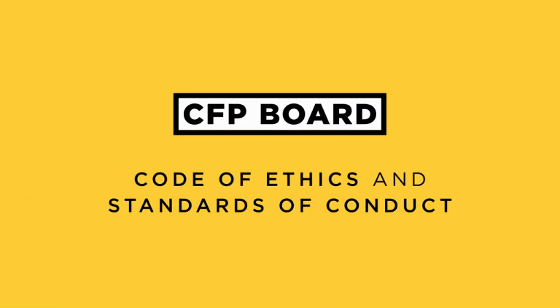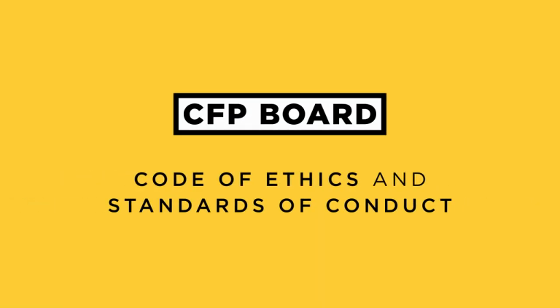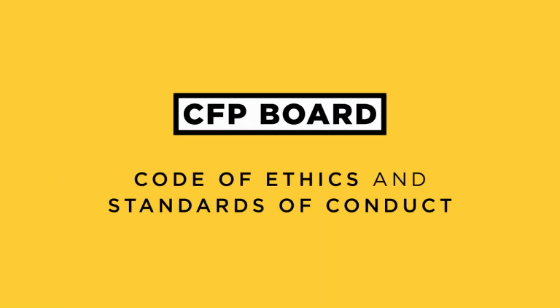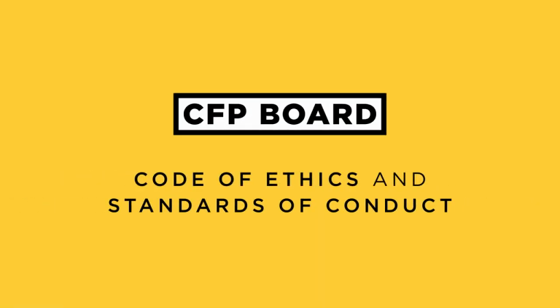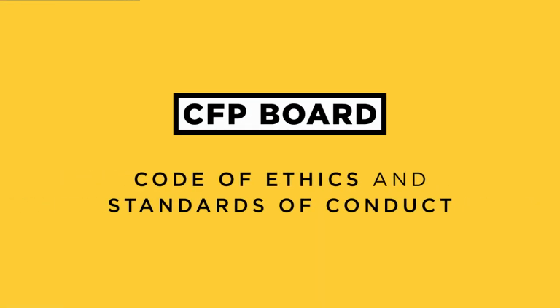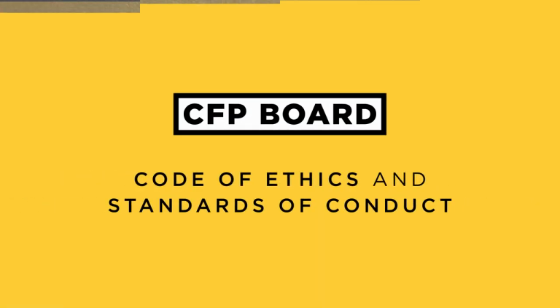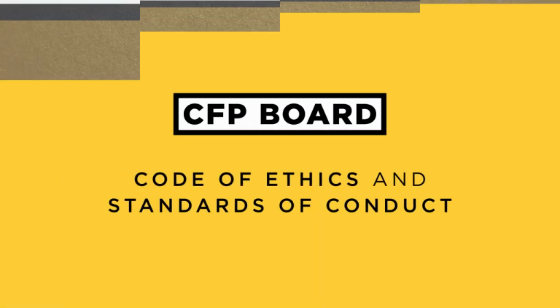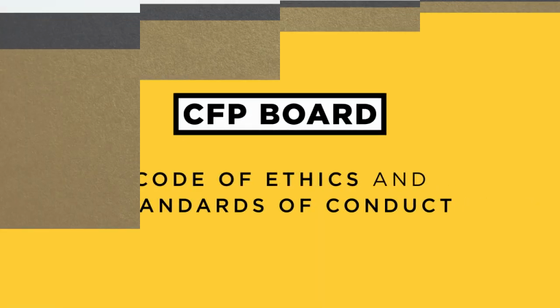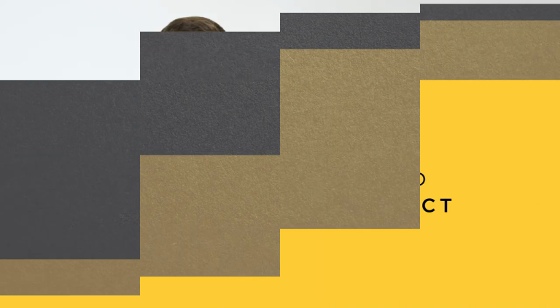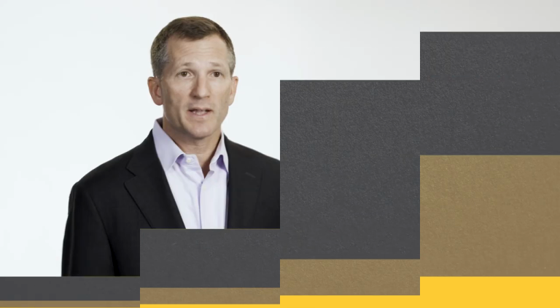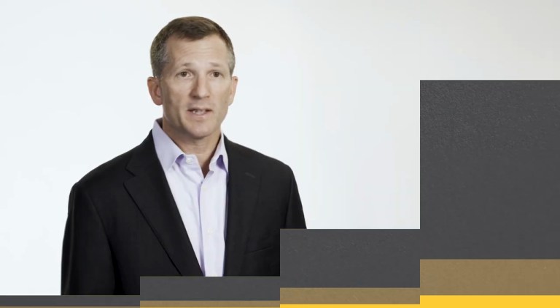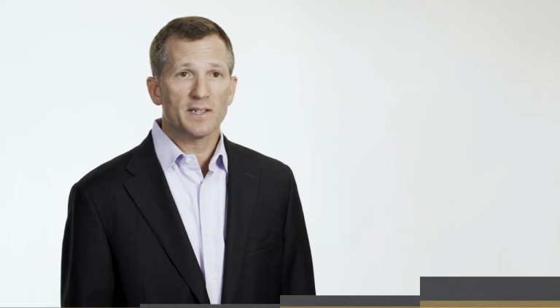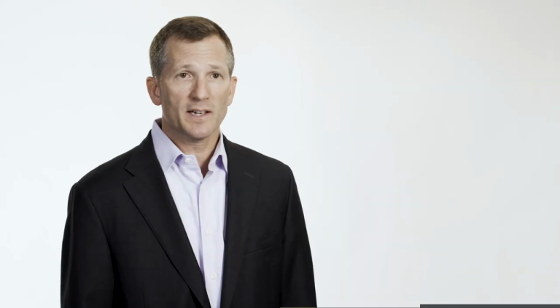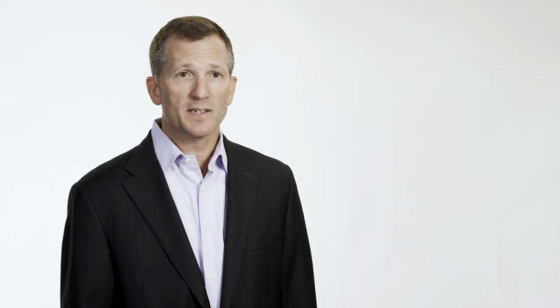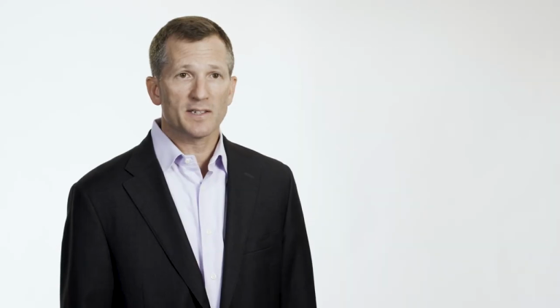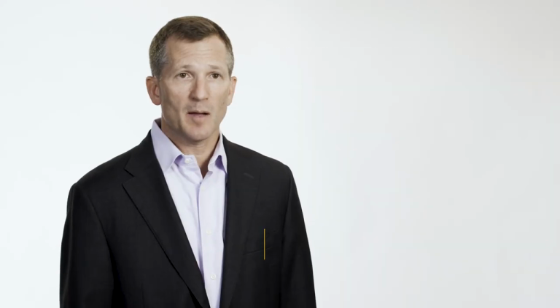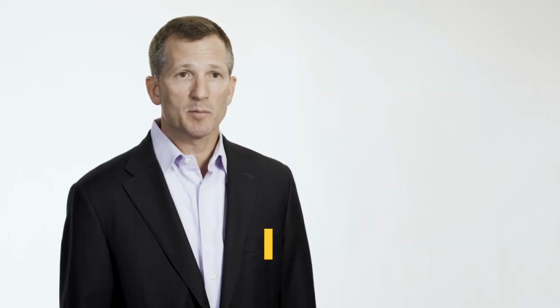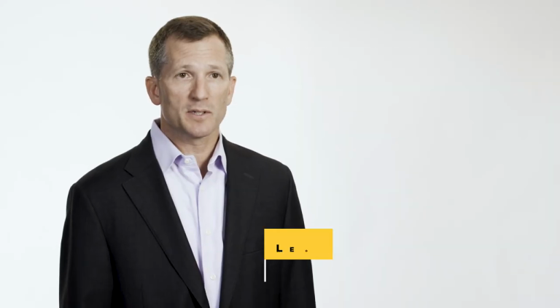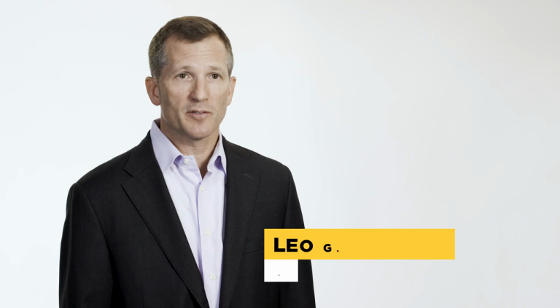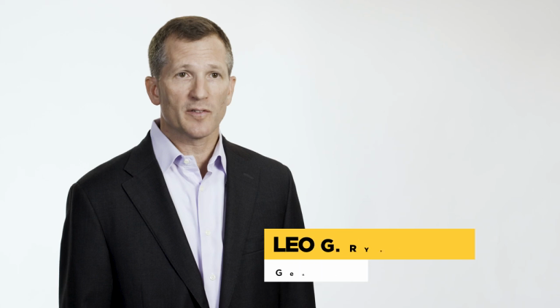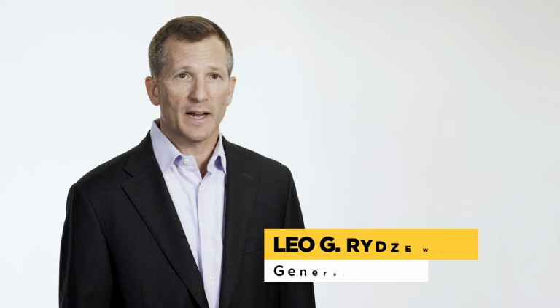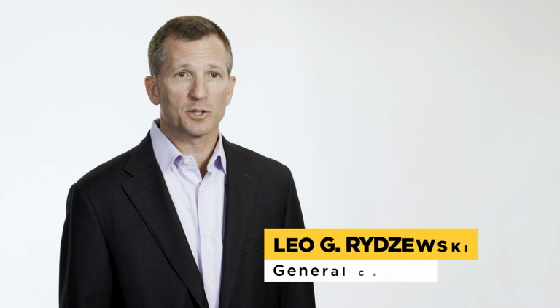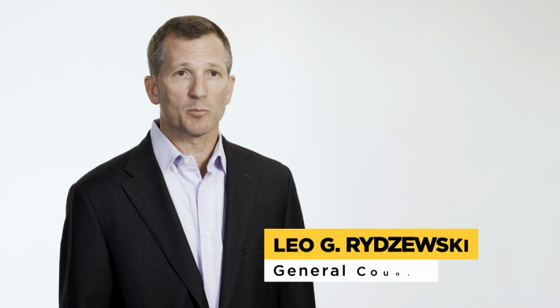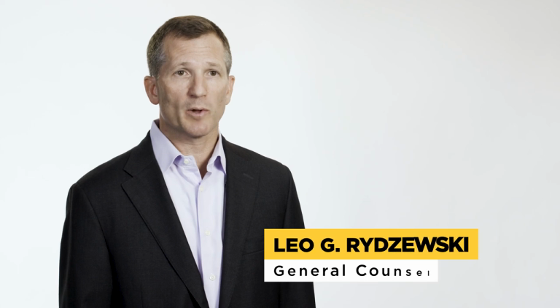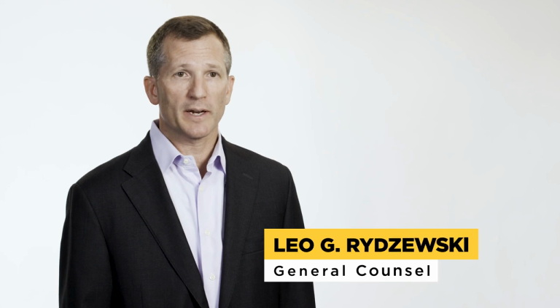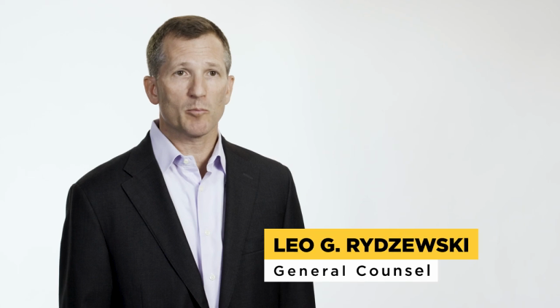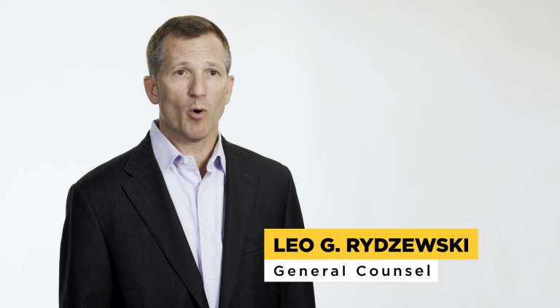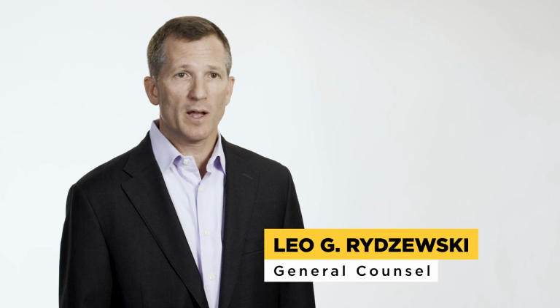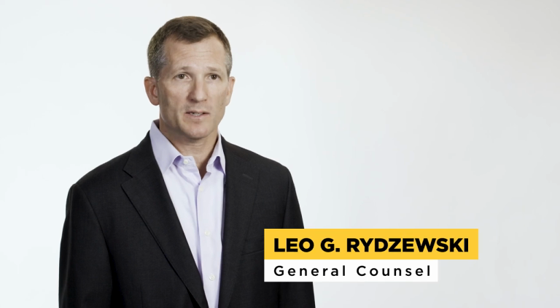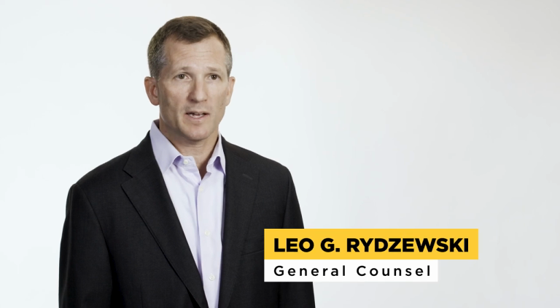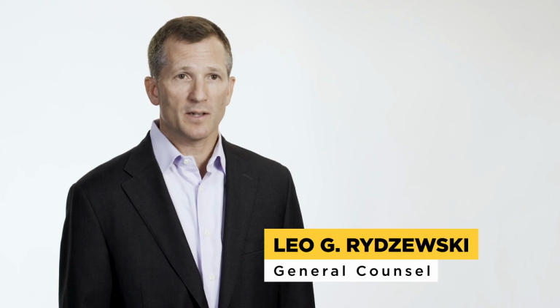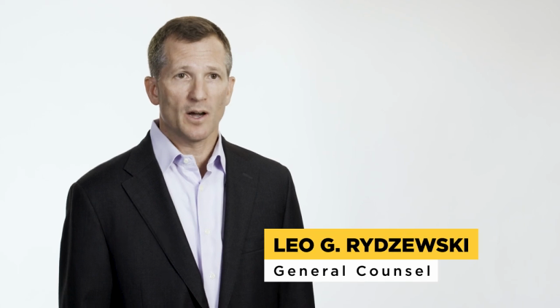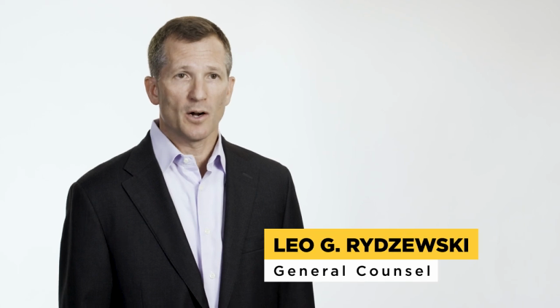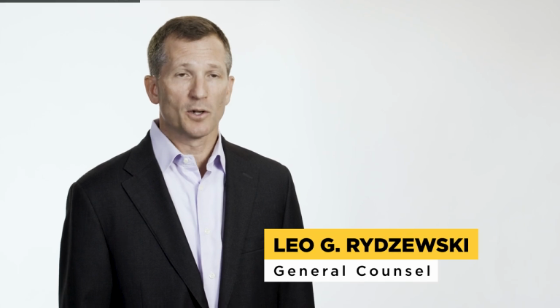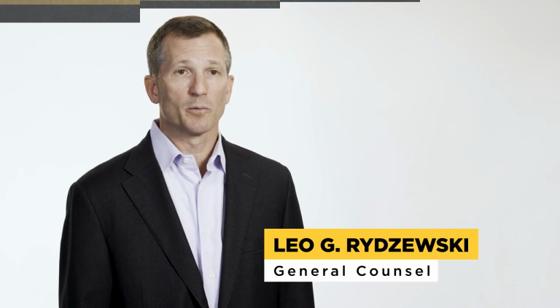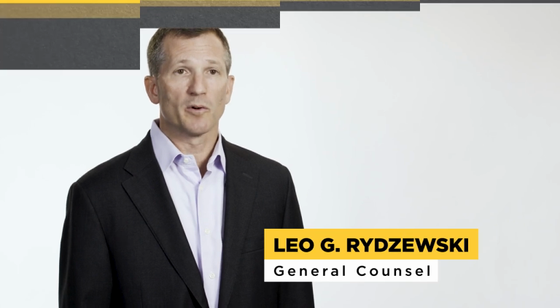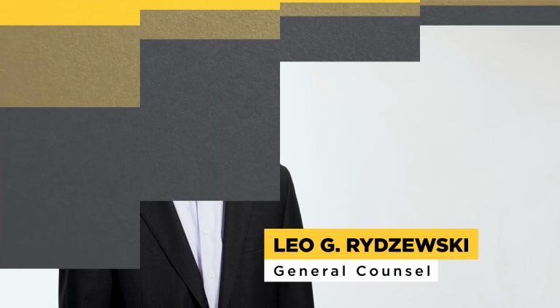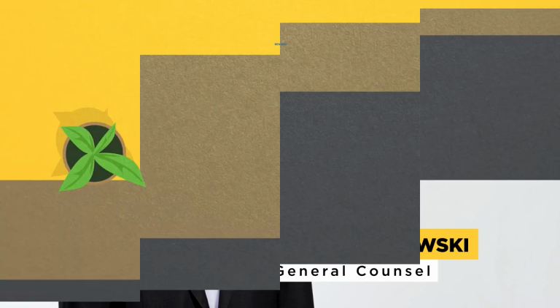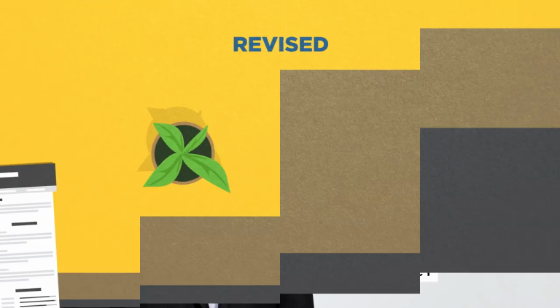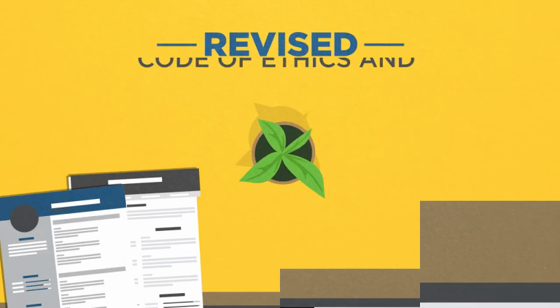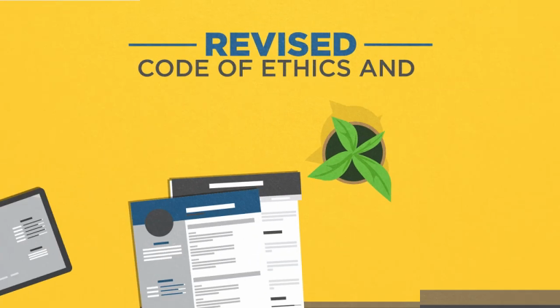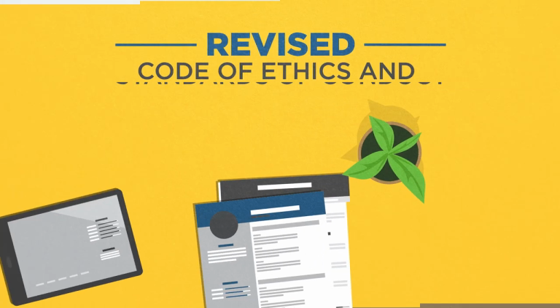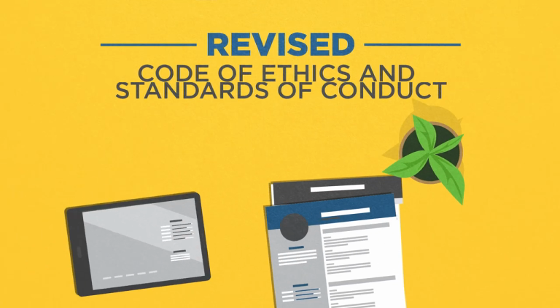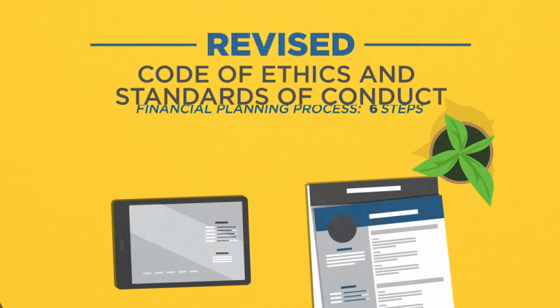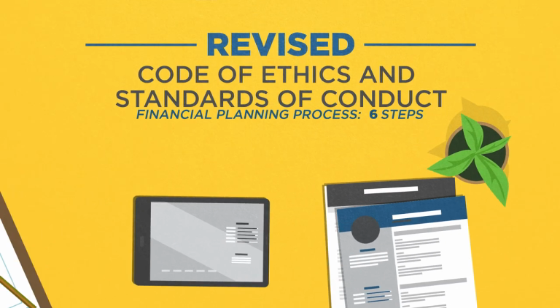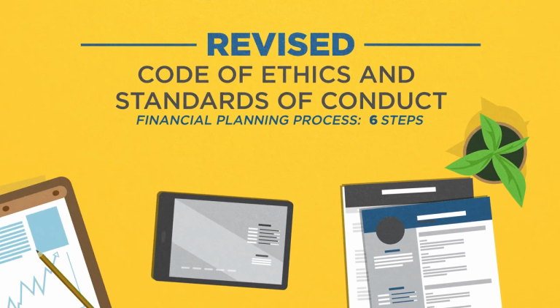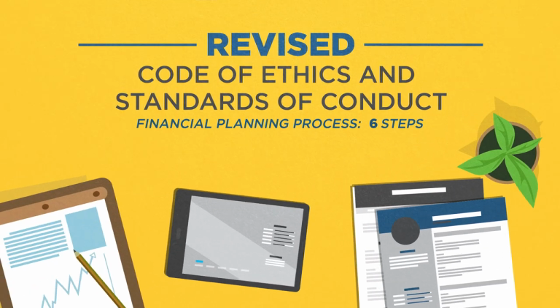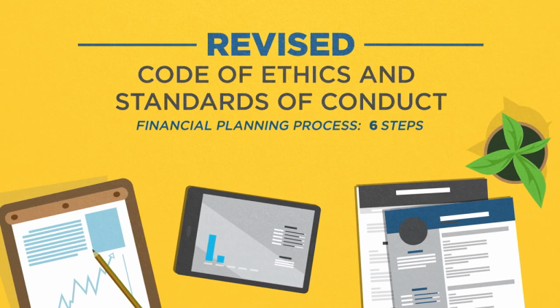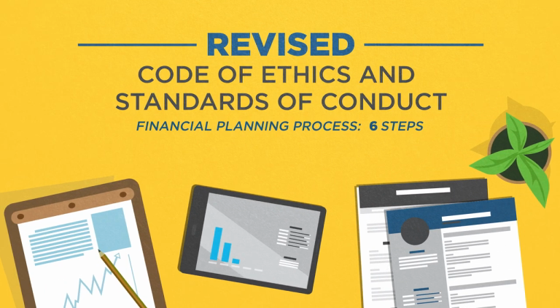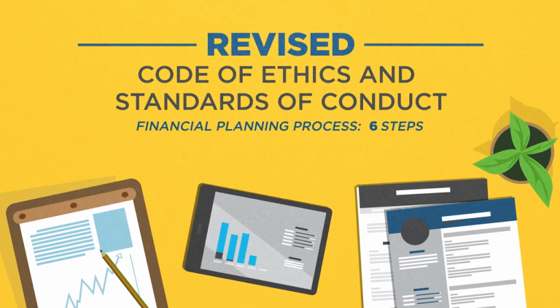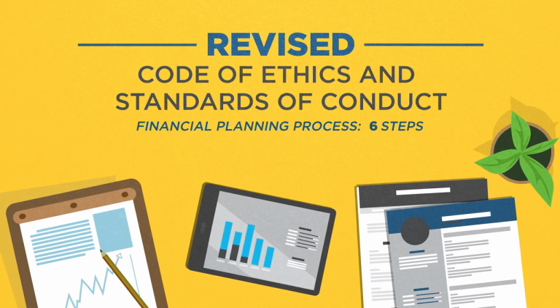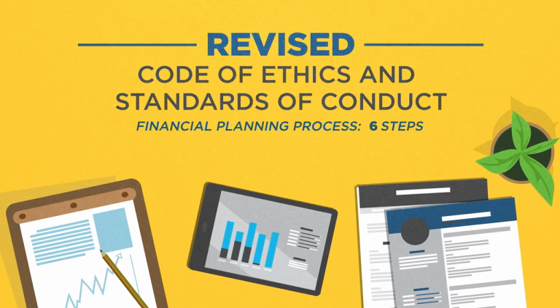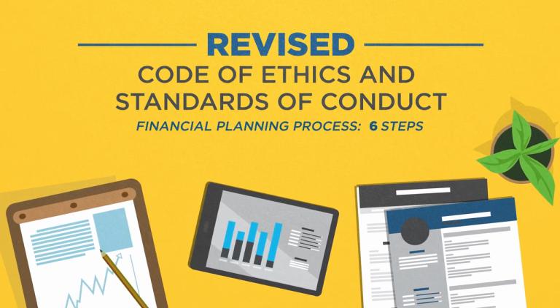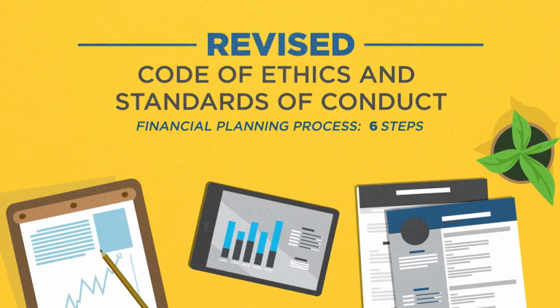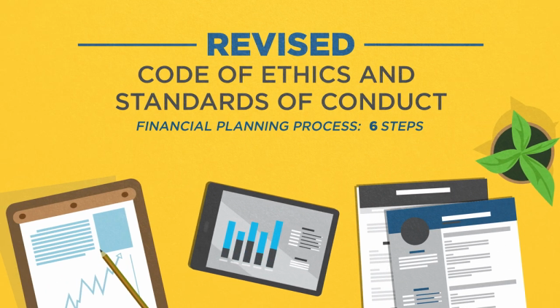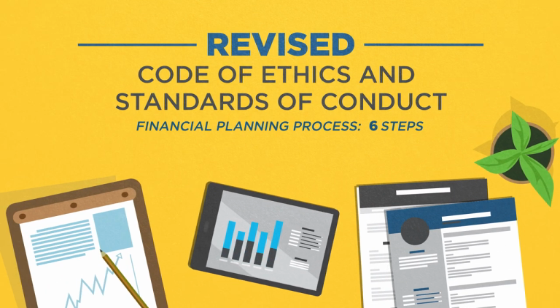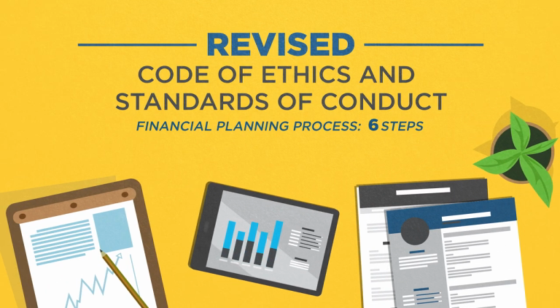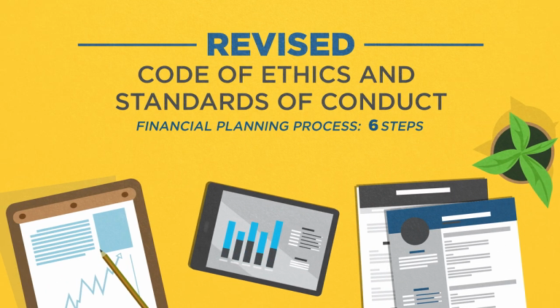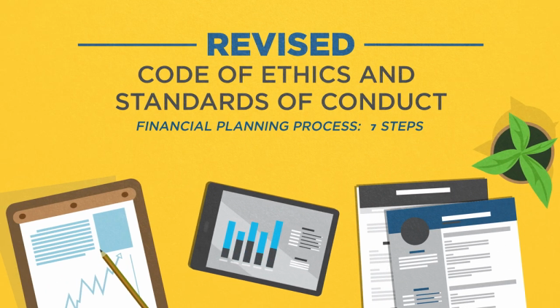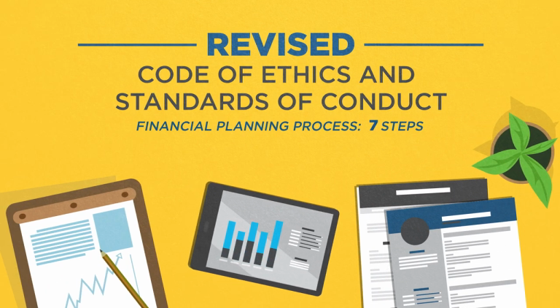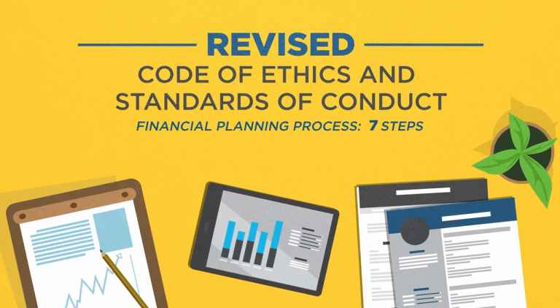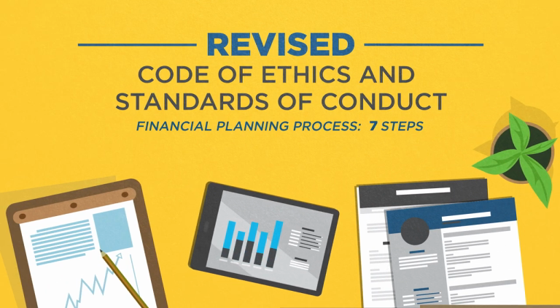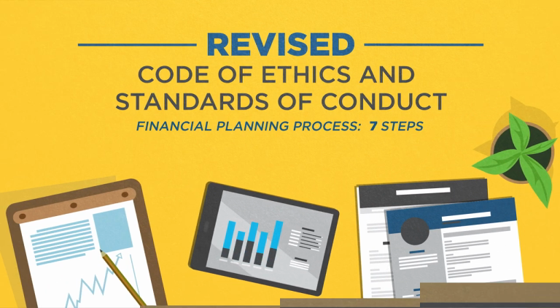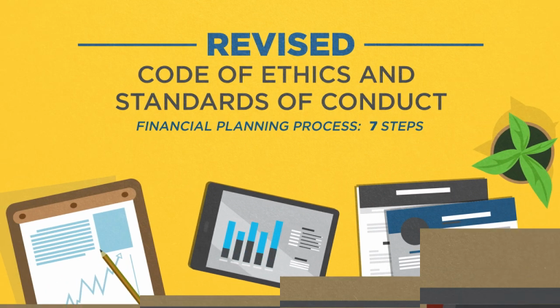There had been six steps in the financial planning process. Under the revised Code of Ethics and Standards of Conduct, there are now seven.